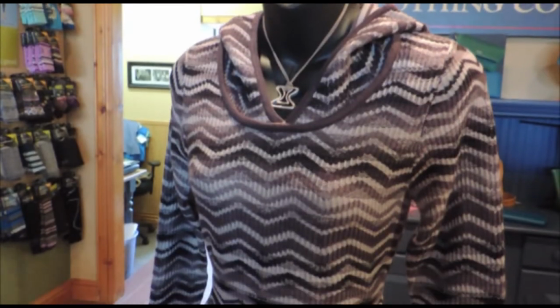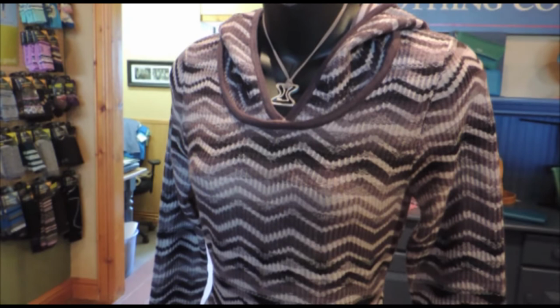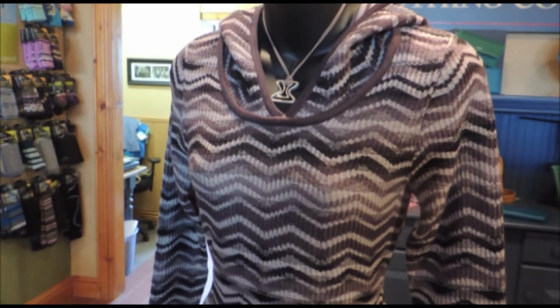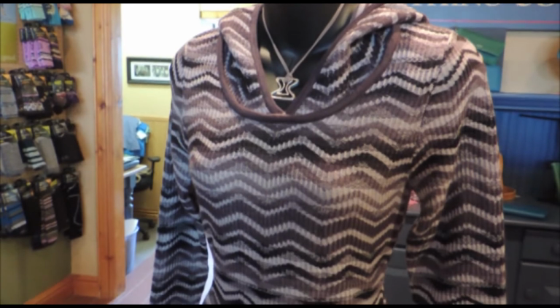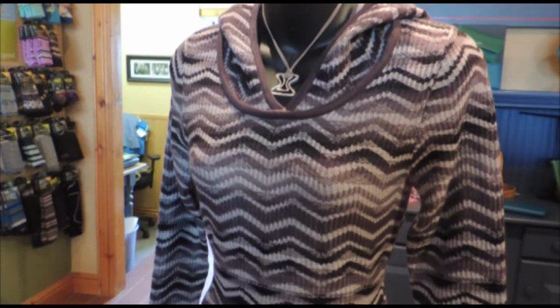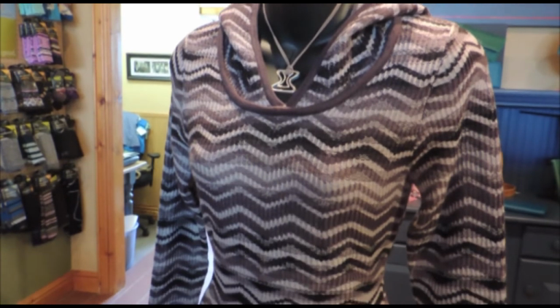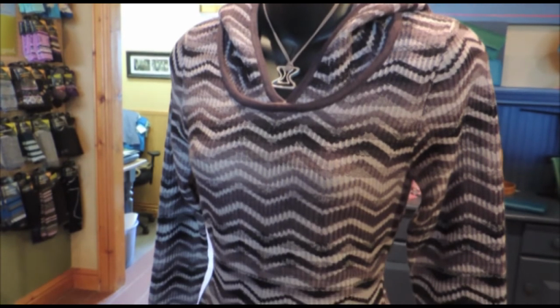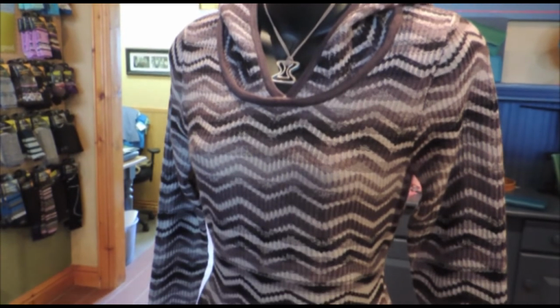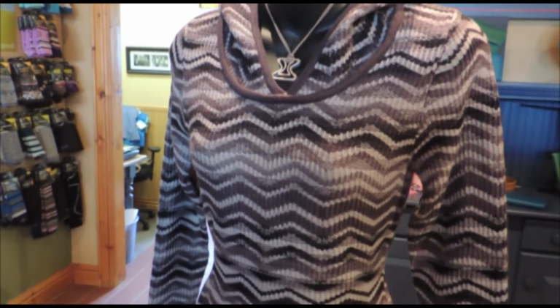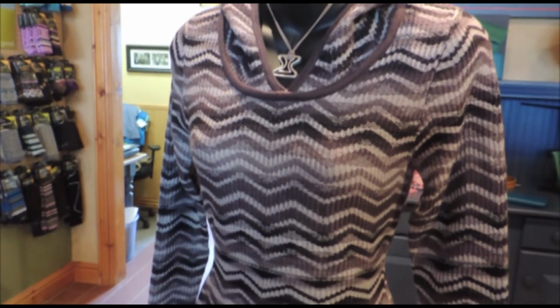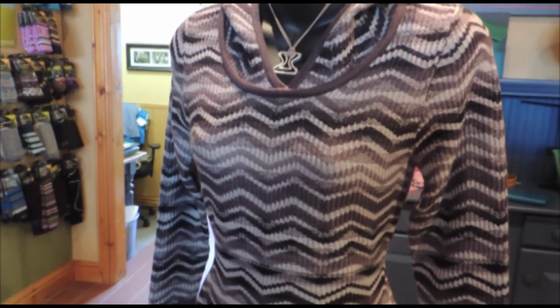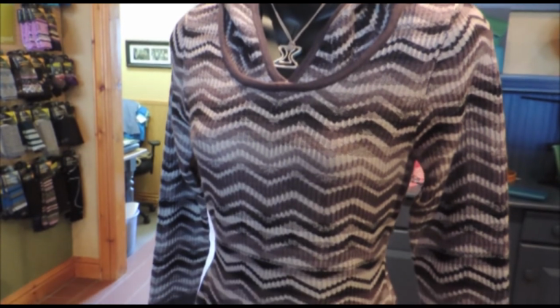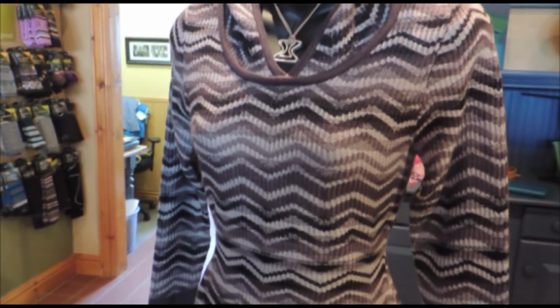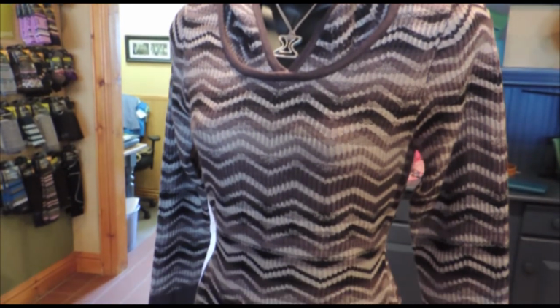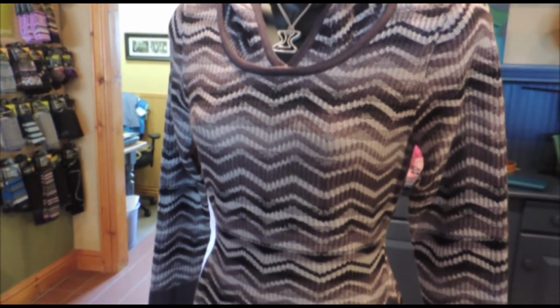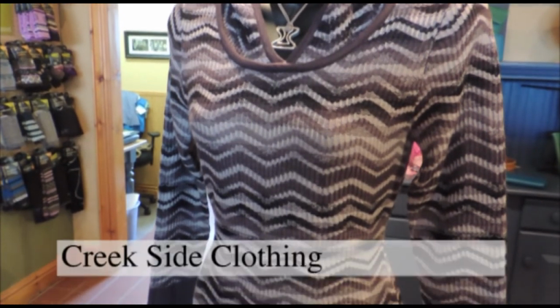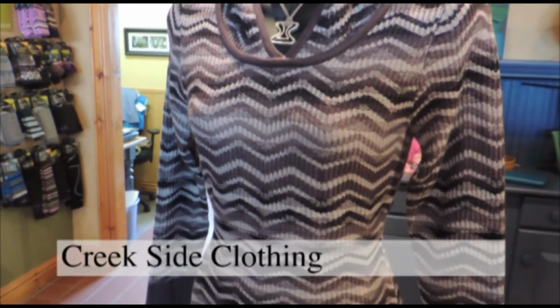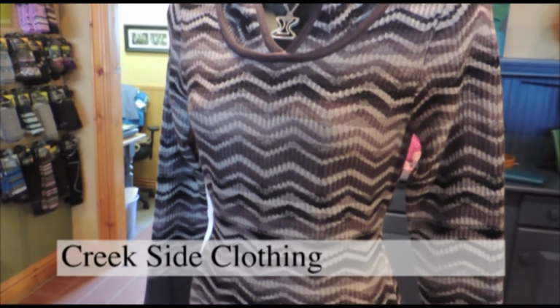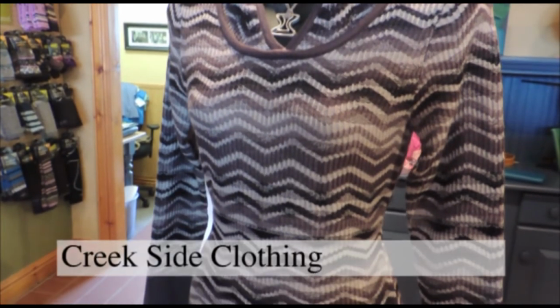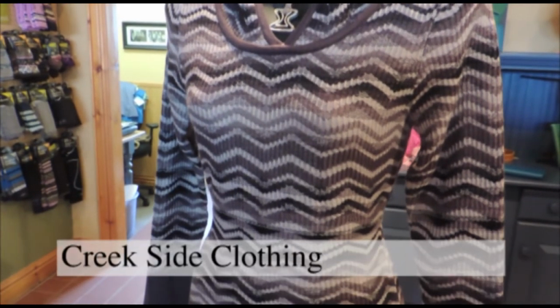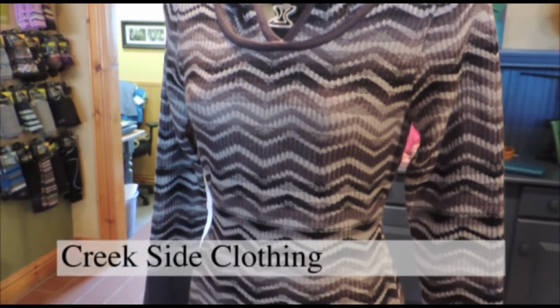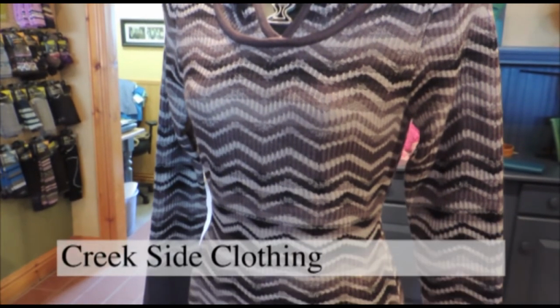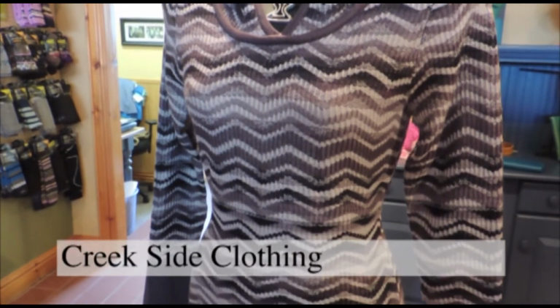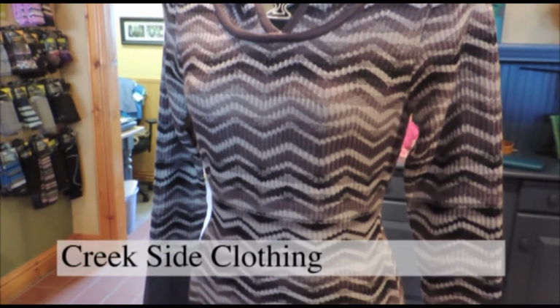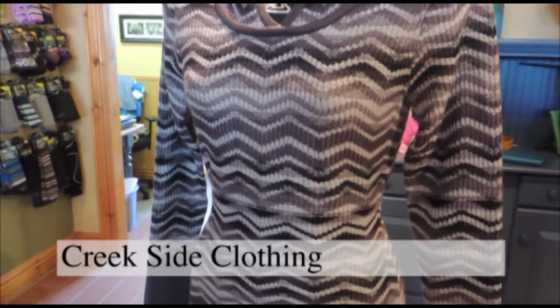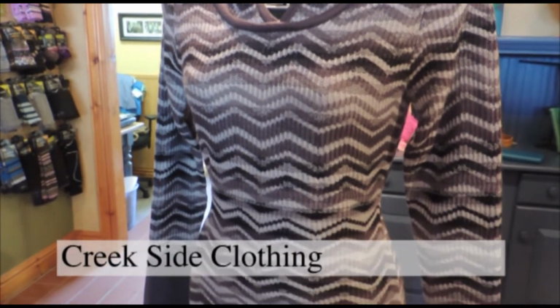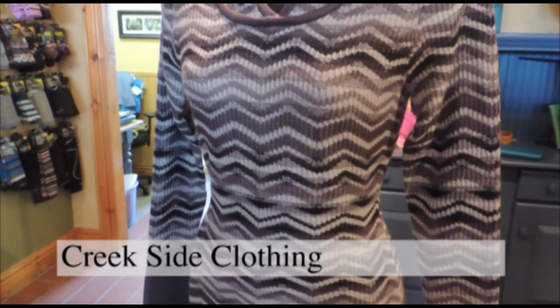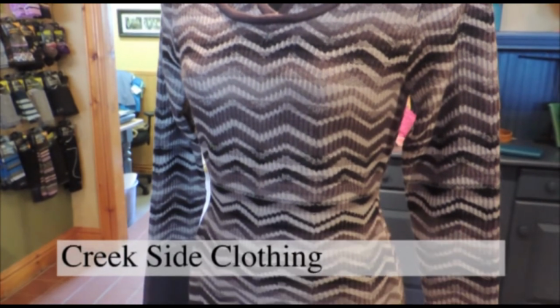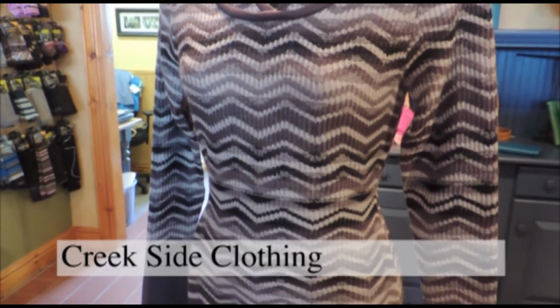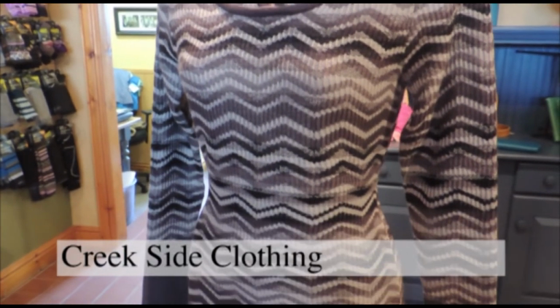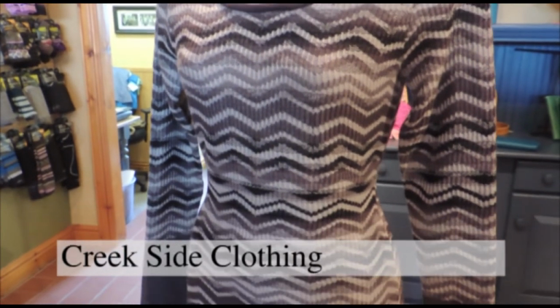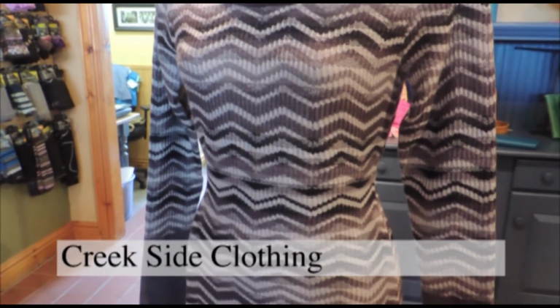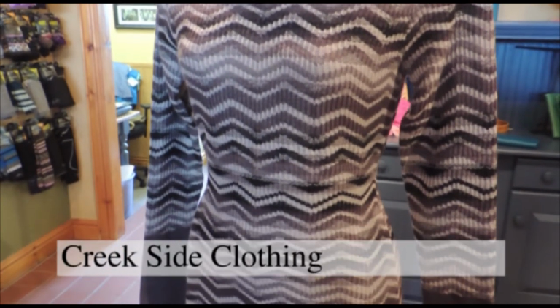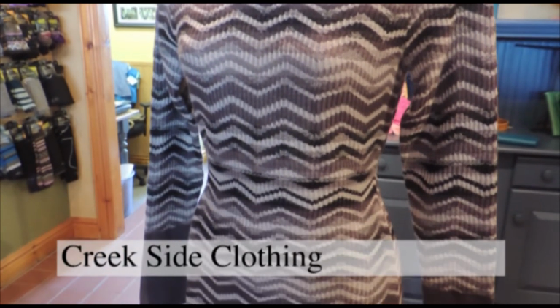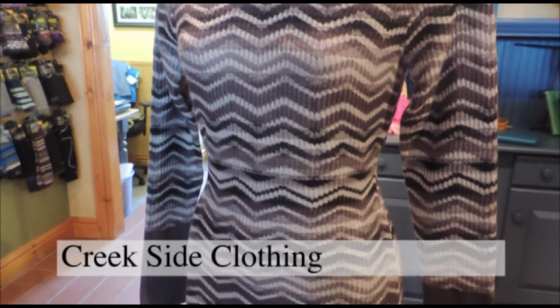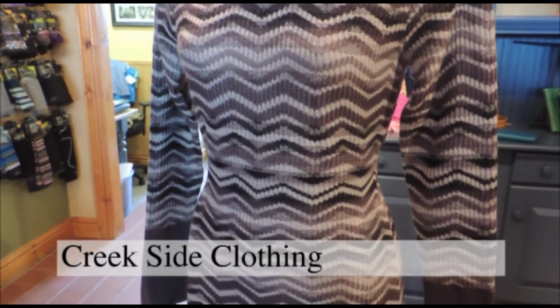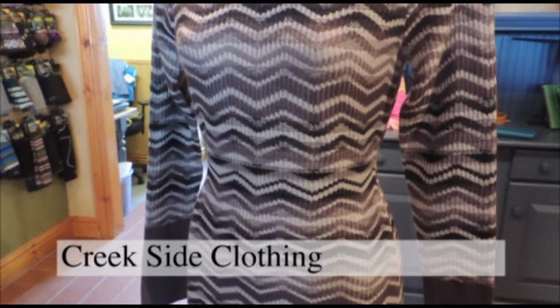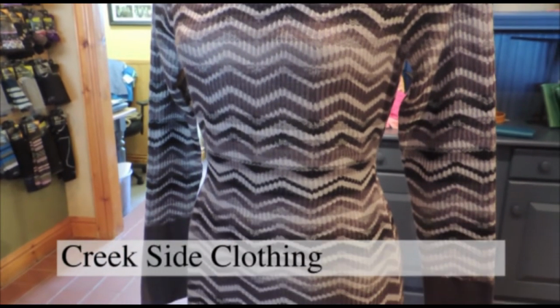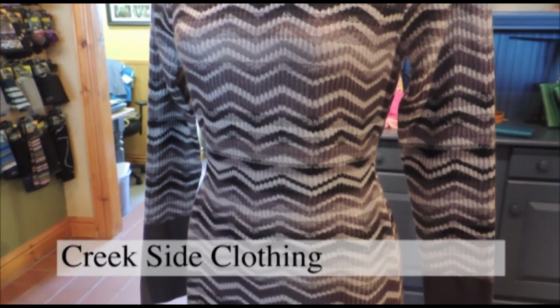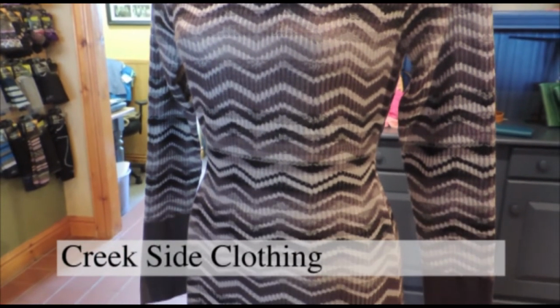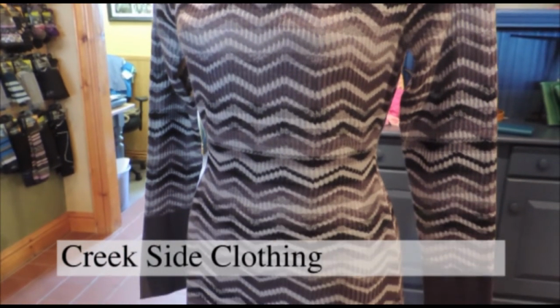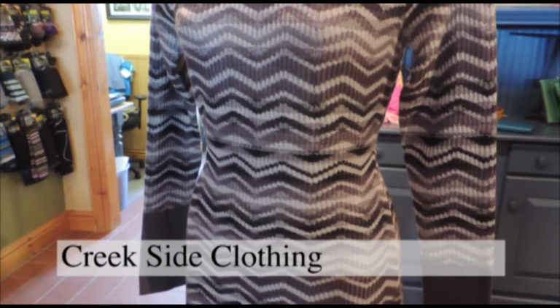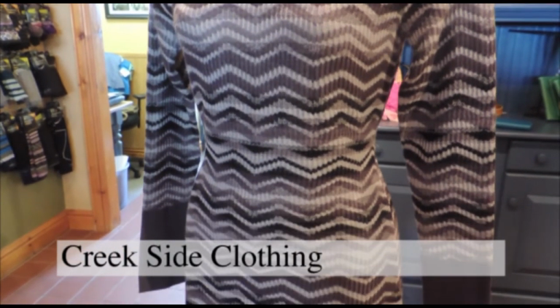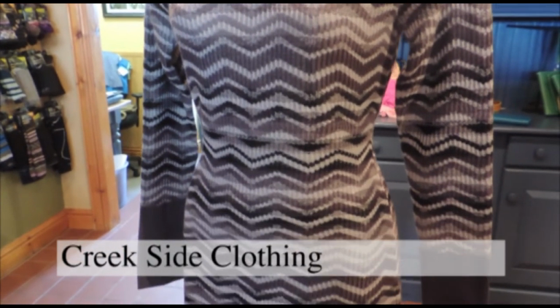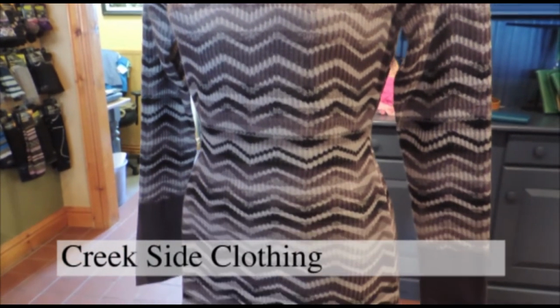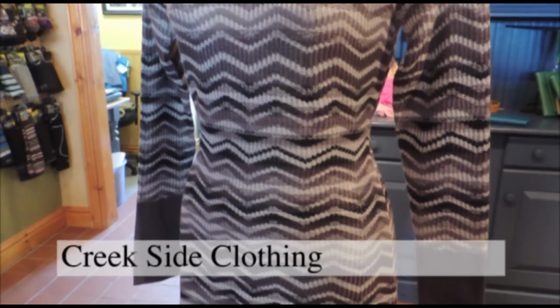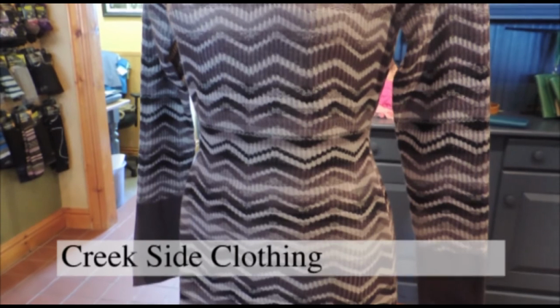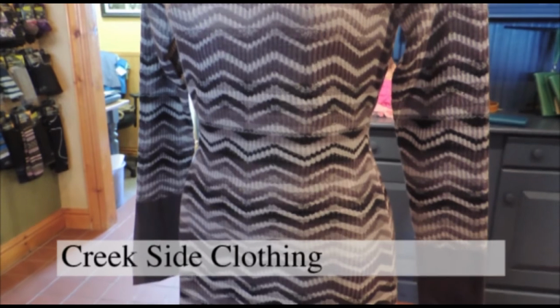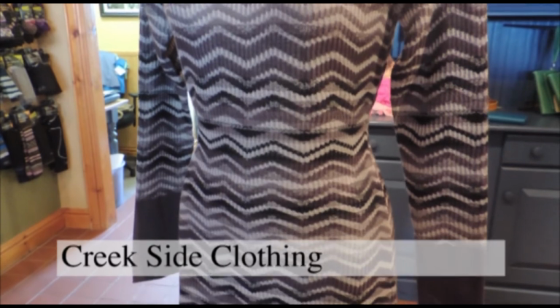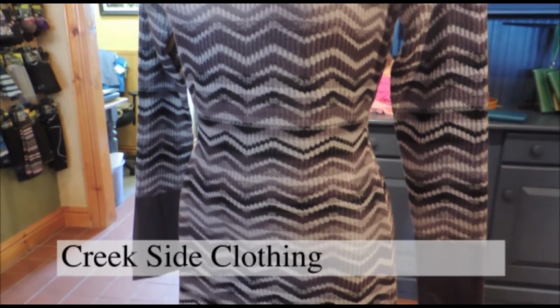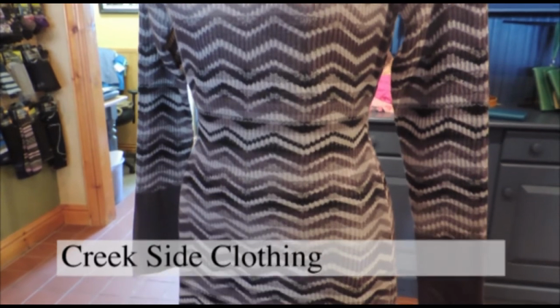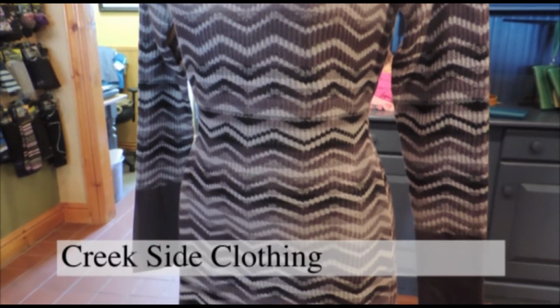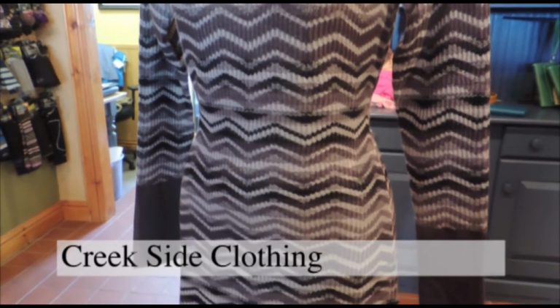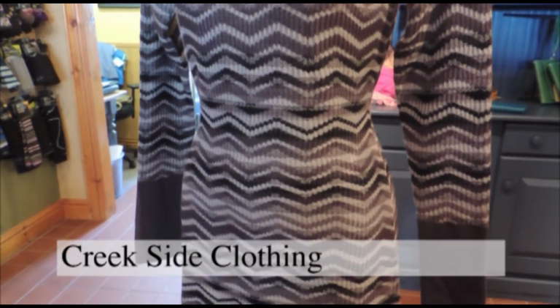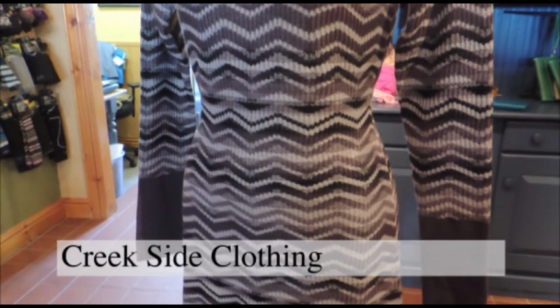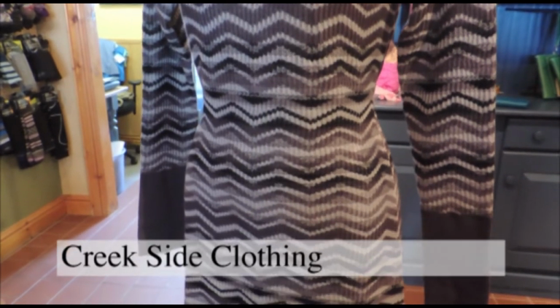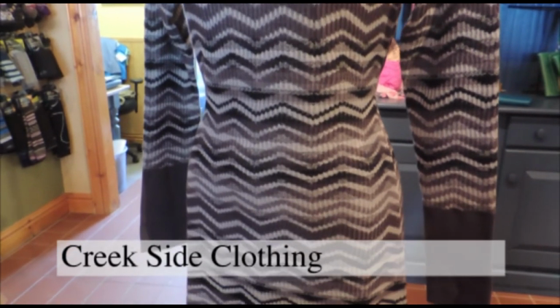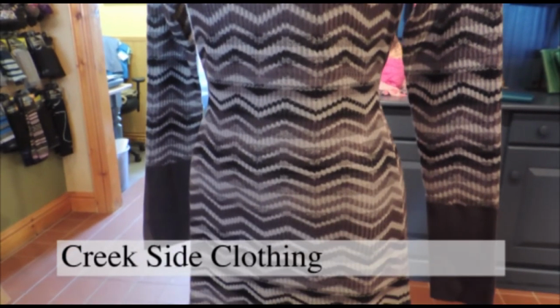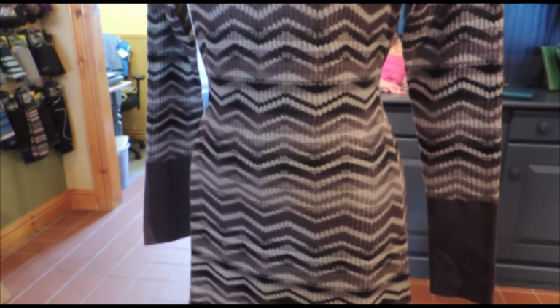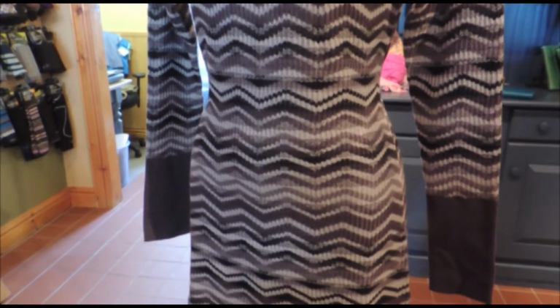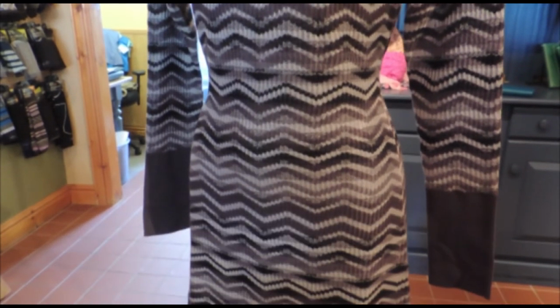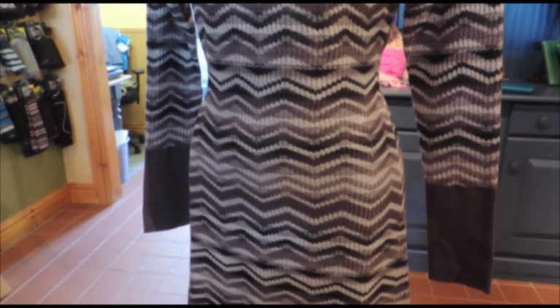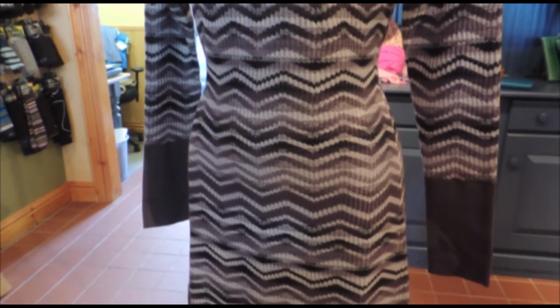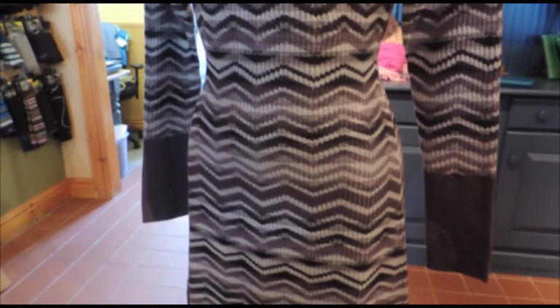This Merle sweater dress by Prana is double knit and machine washable. Add some boots for a great look this fall.